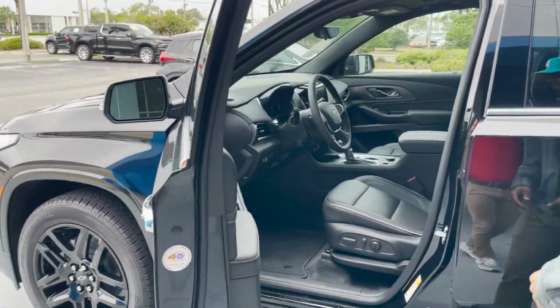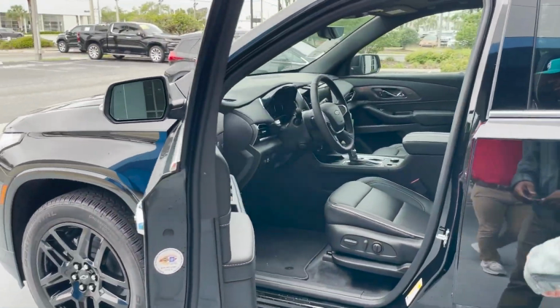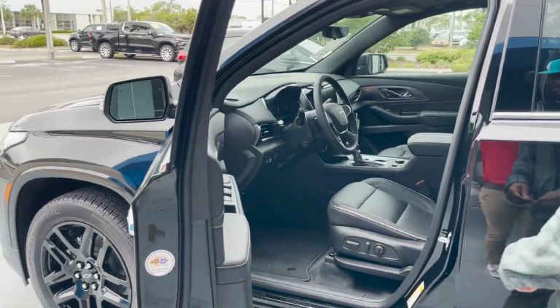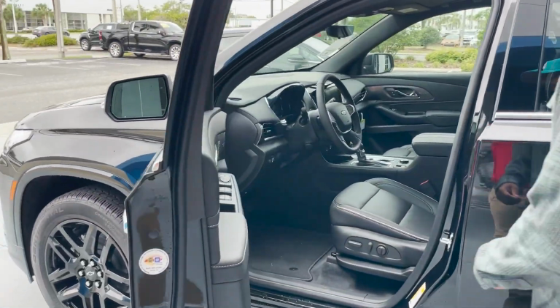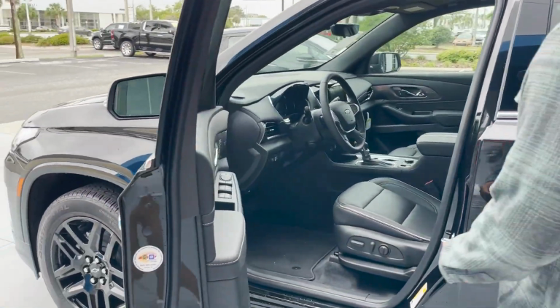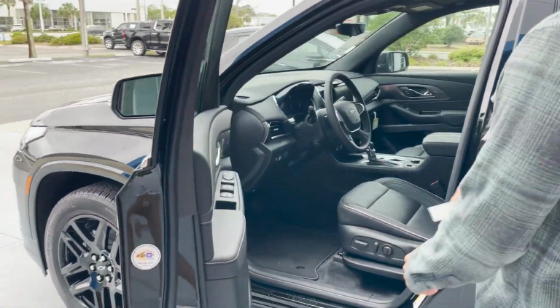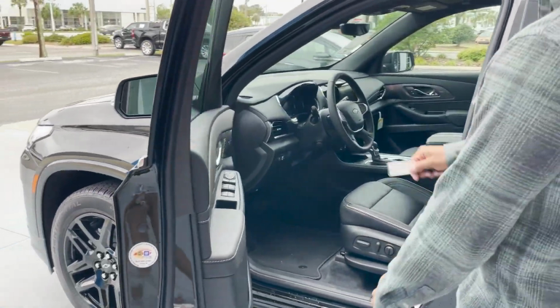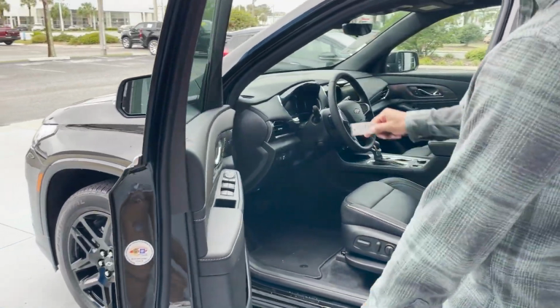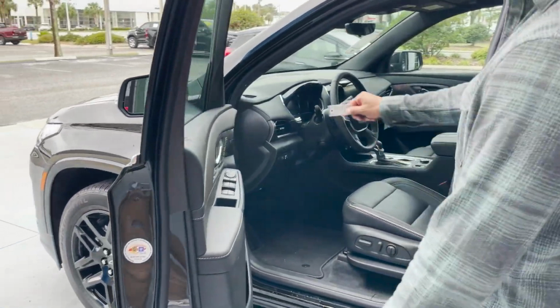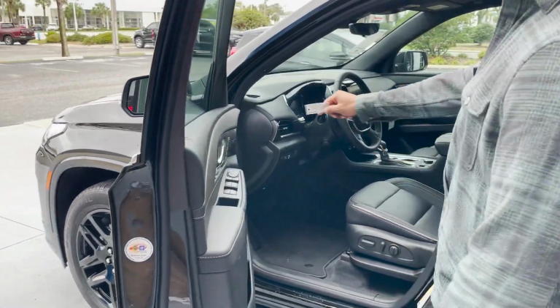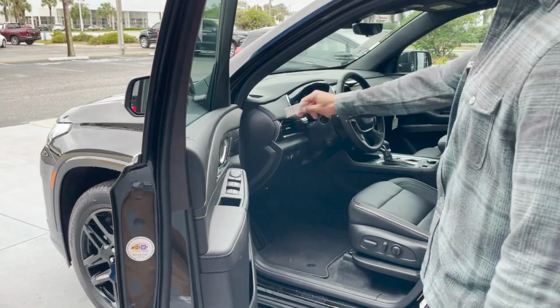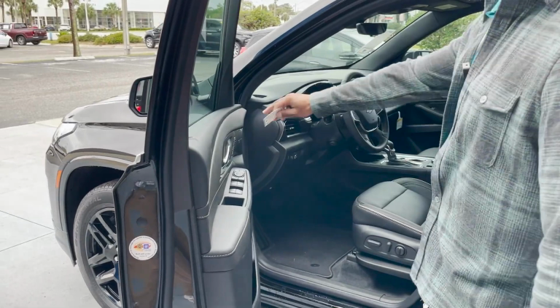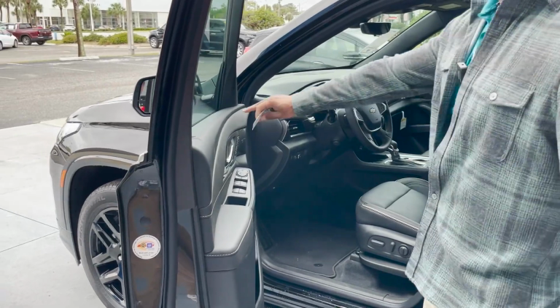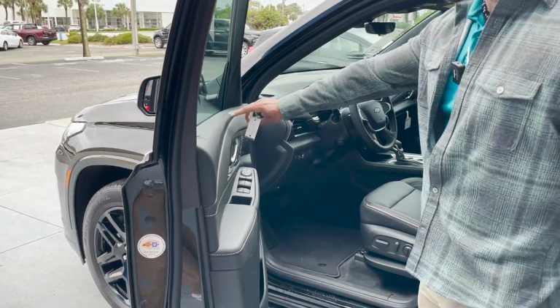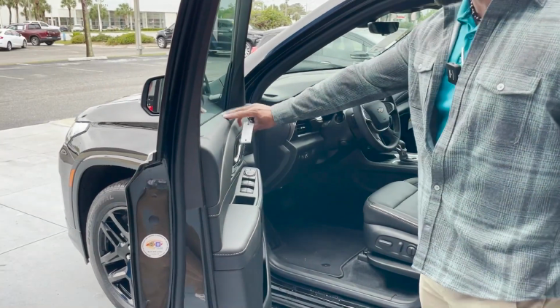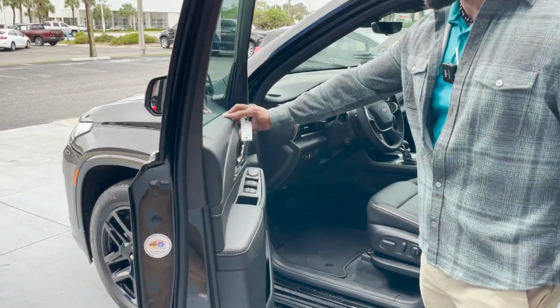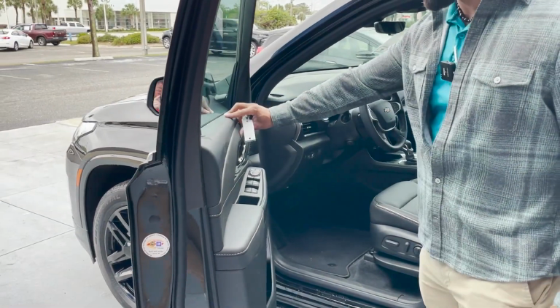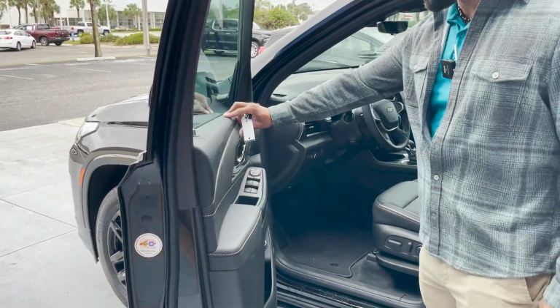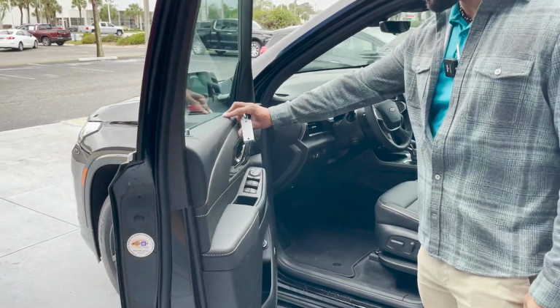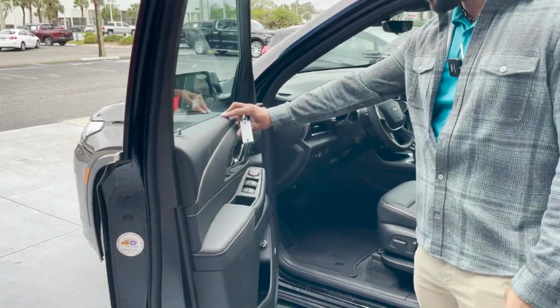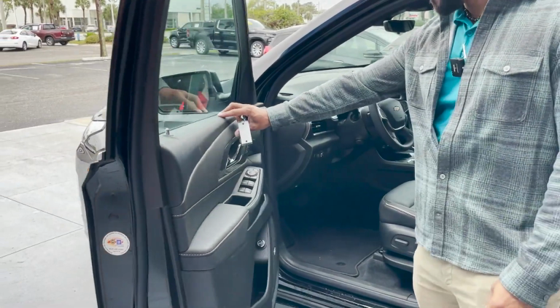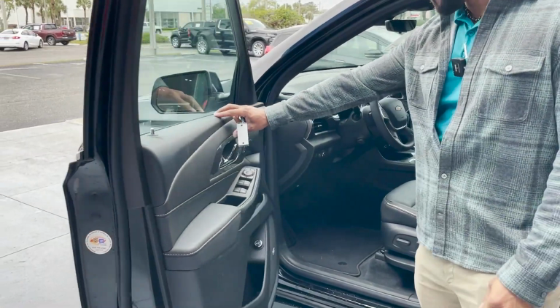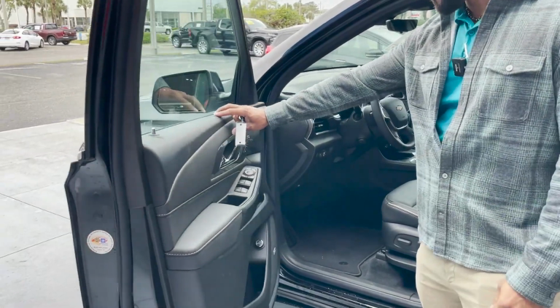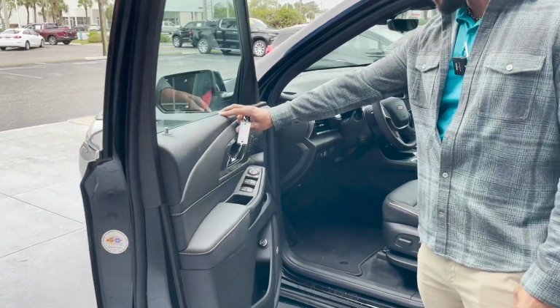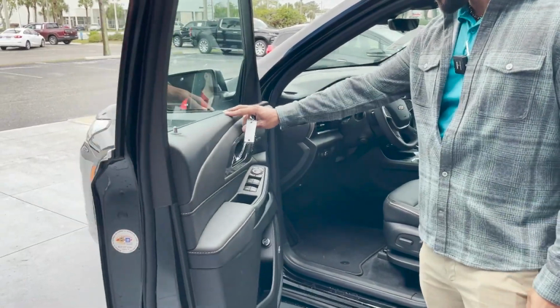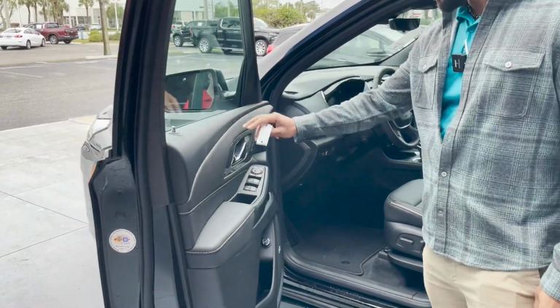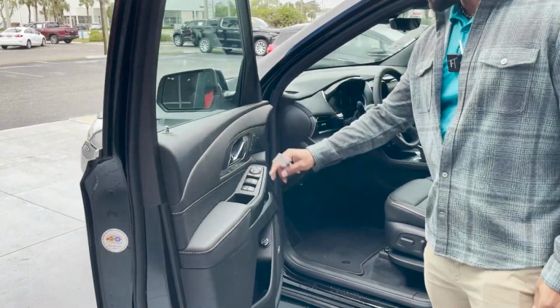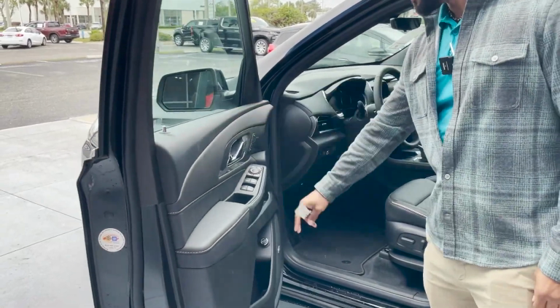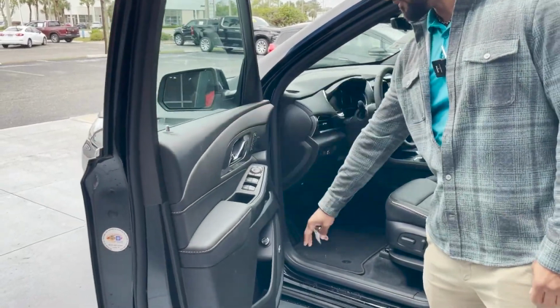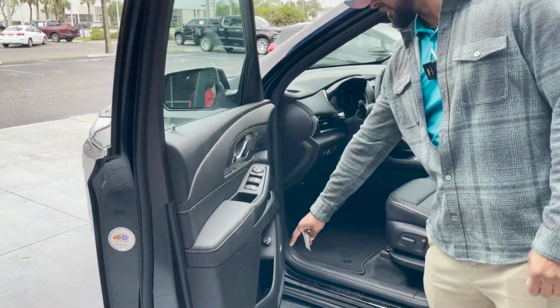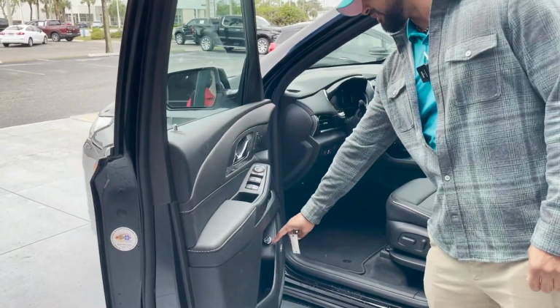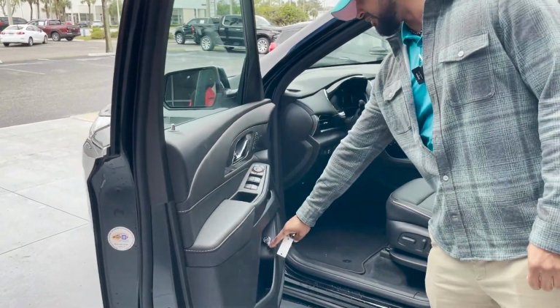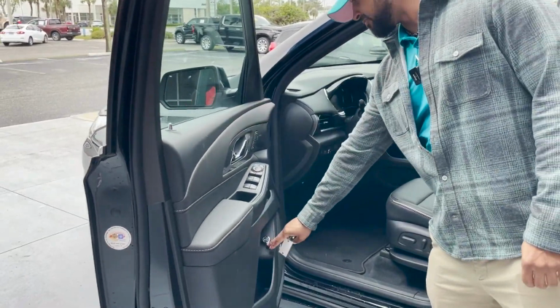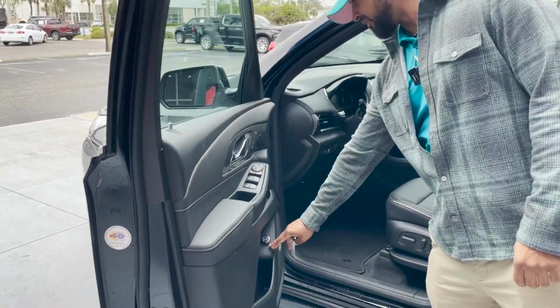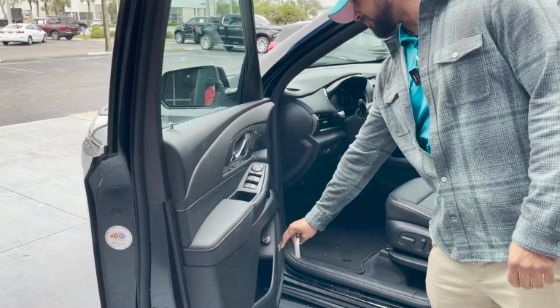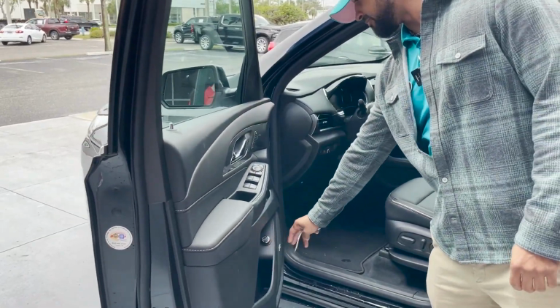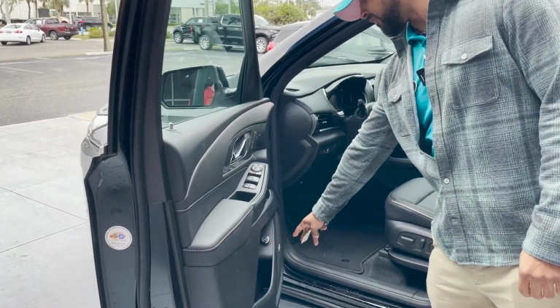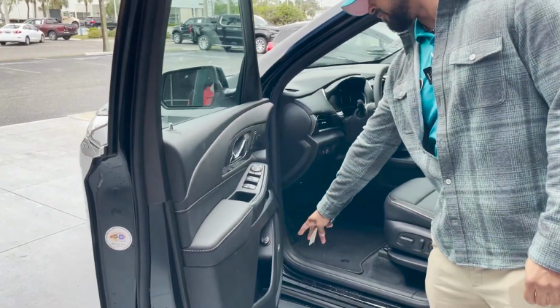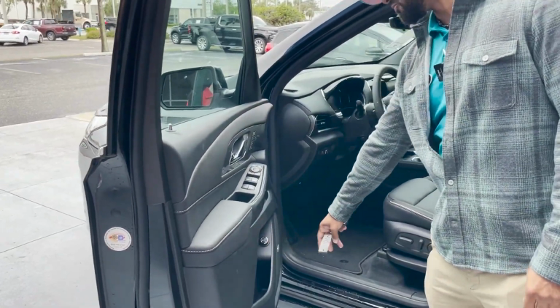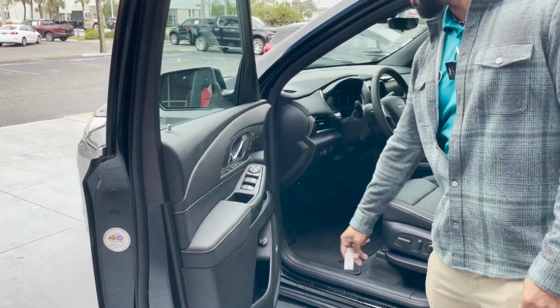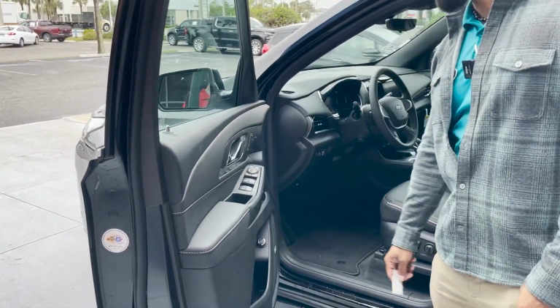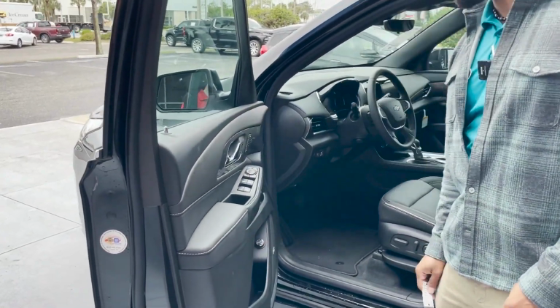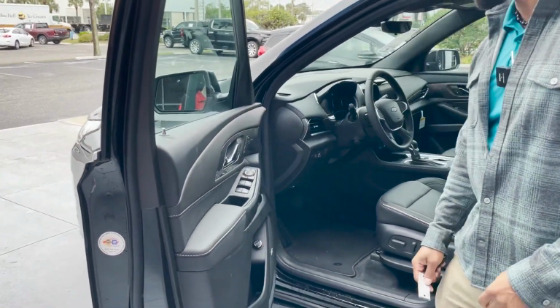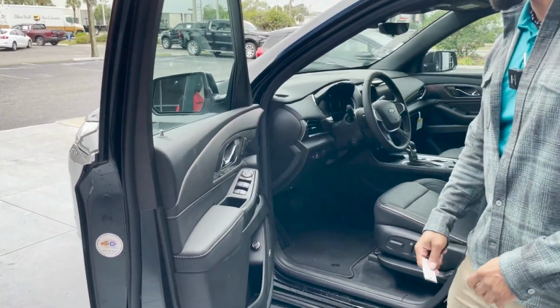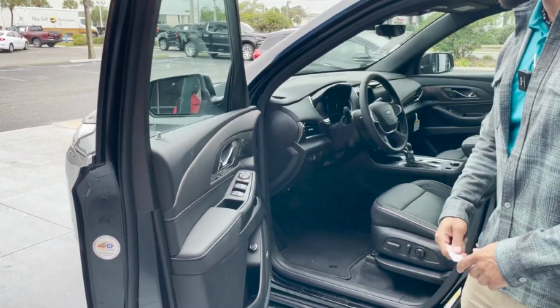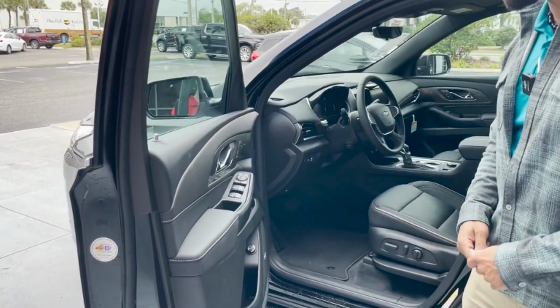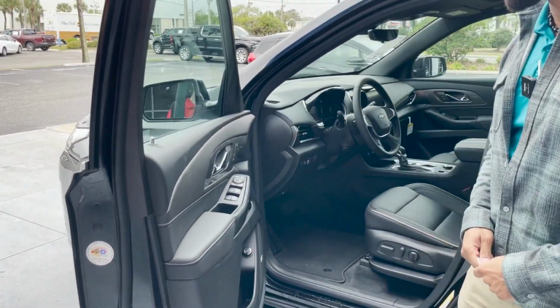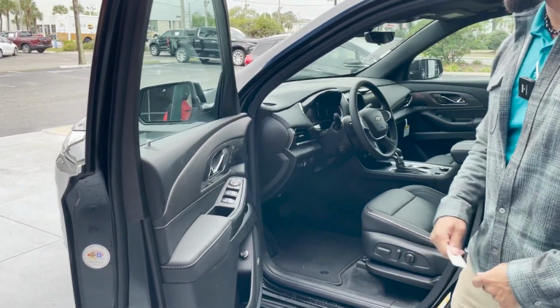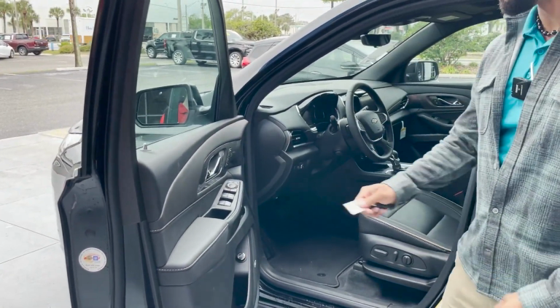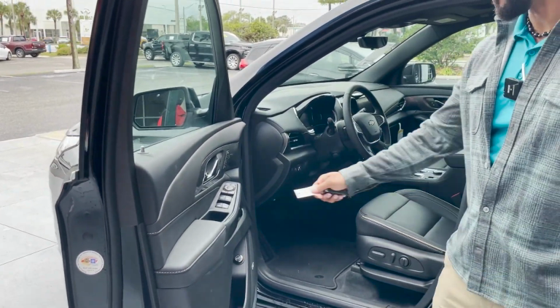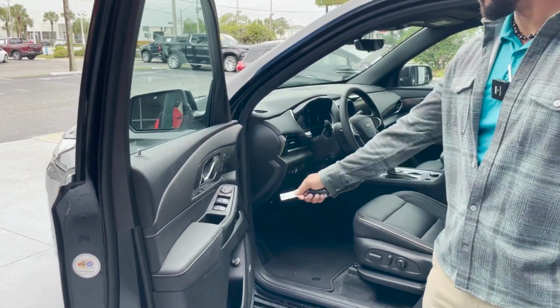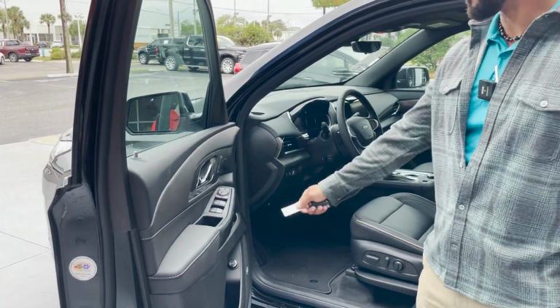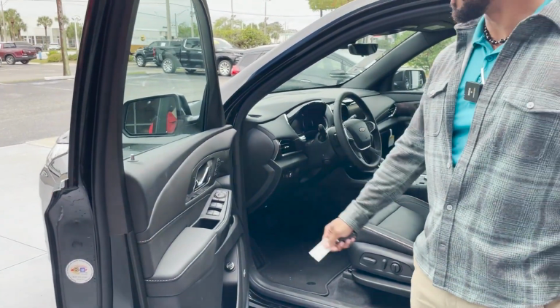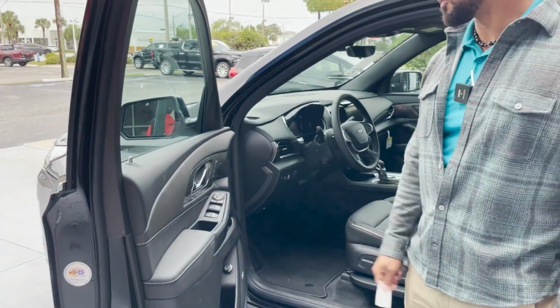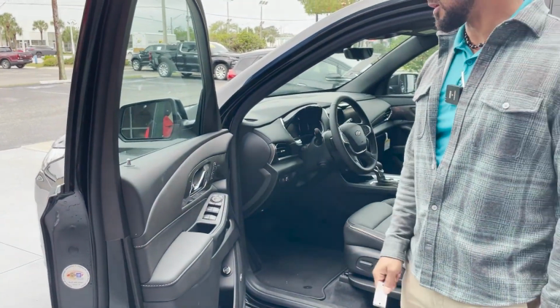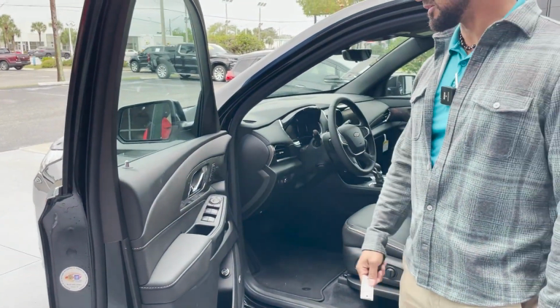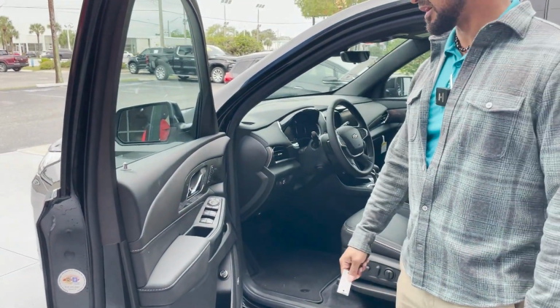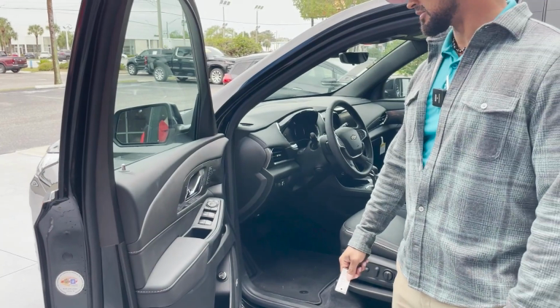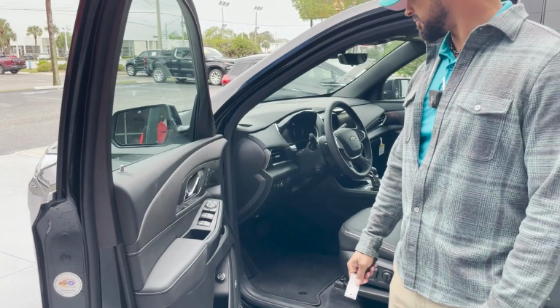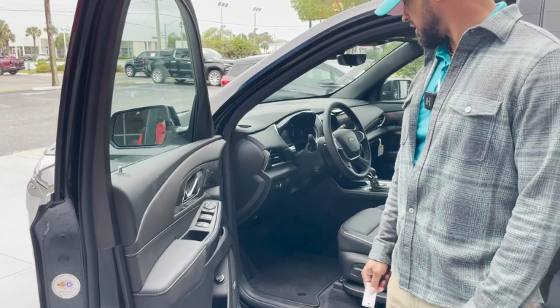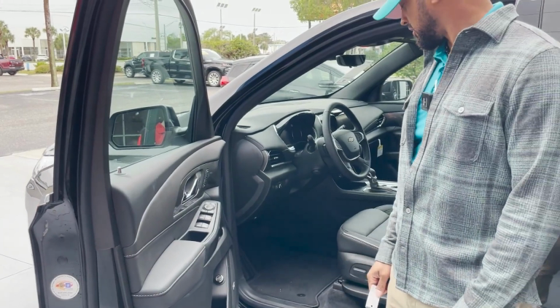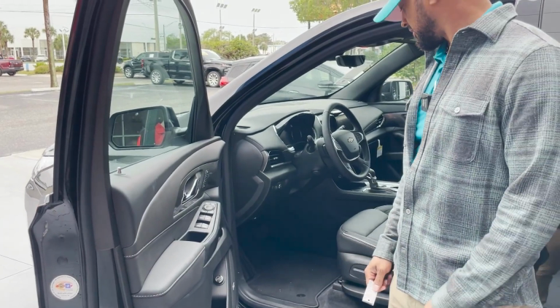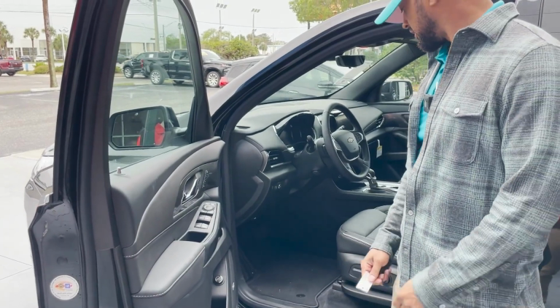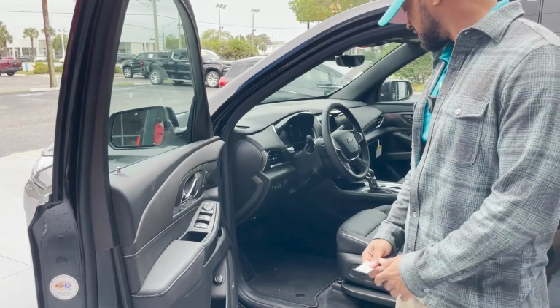Memory seating up to two, tailgate lift button, Bose premium speaker system, power windows, power locks, and power mirrors.